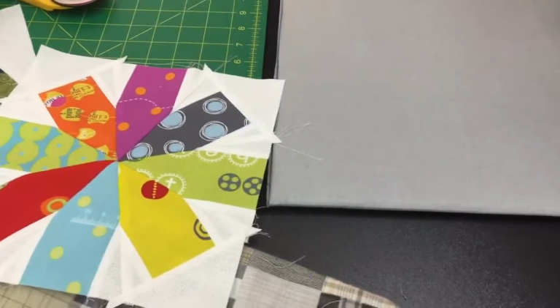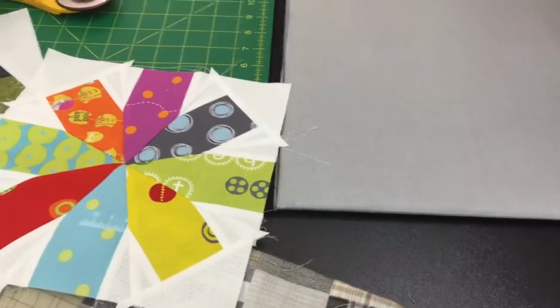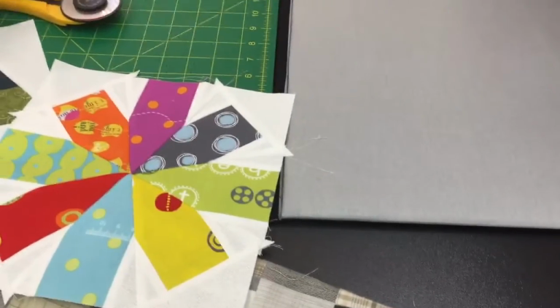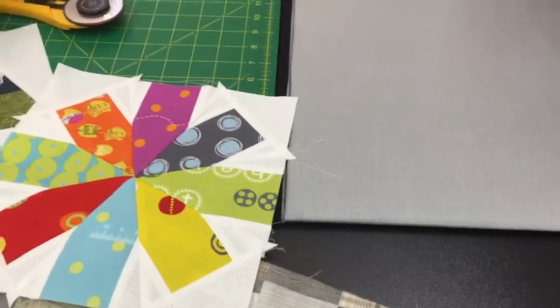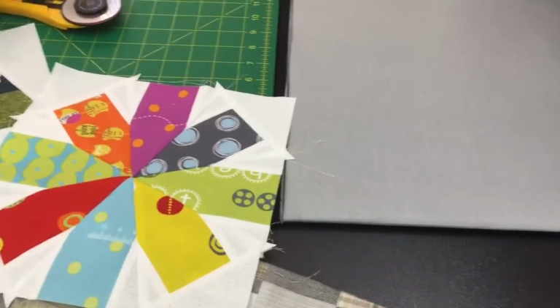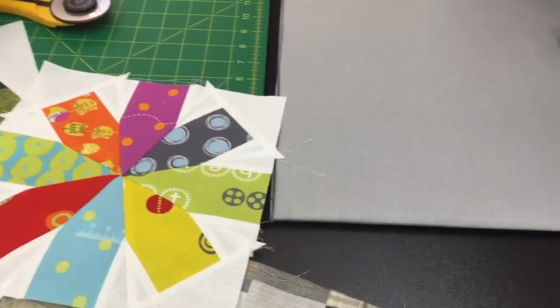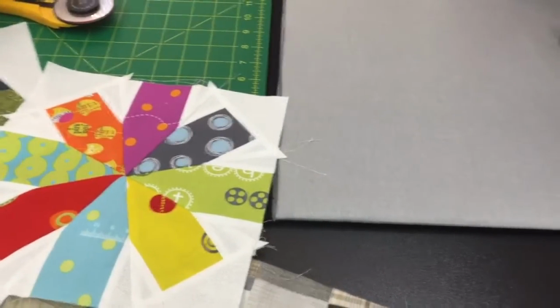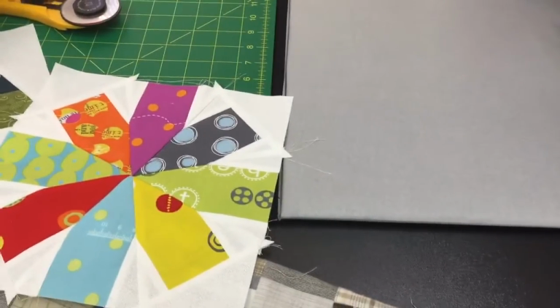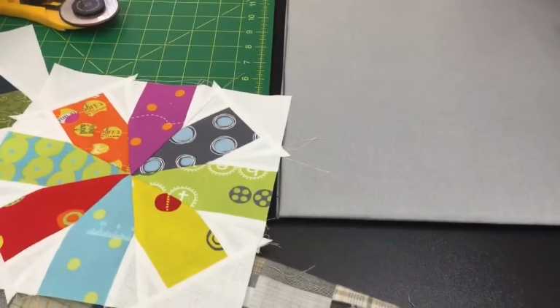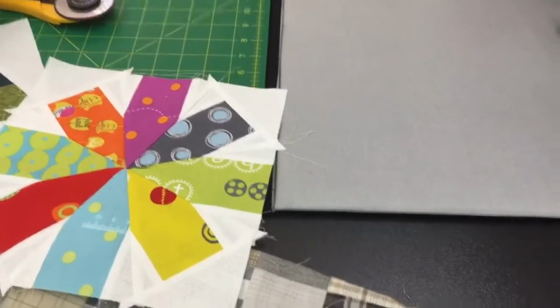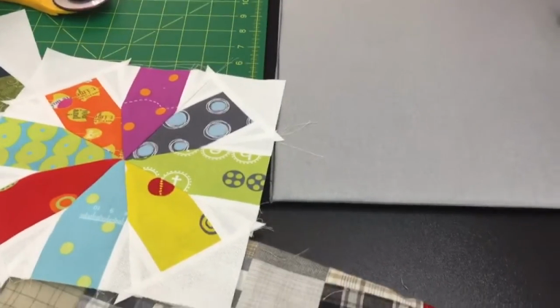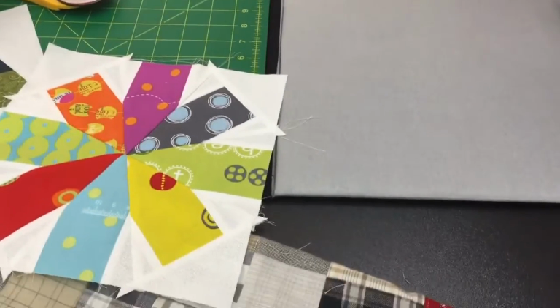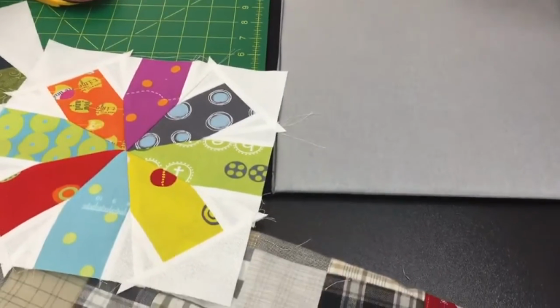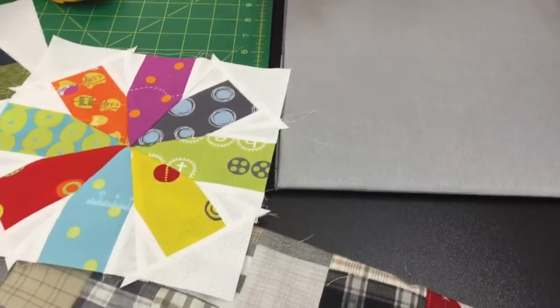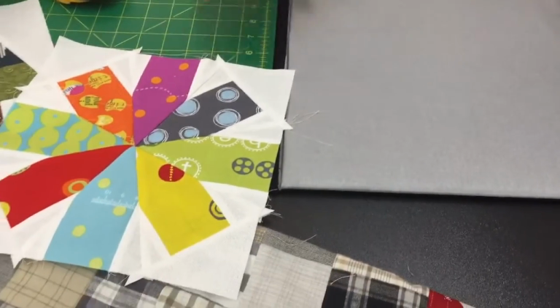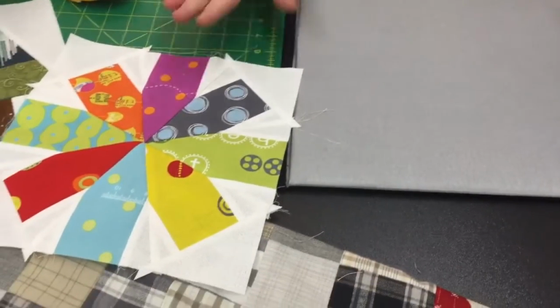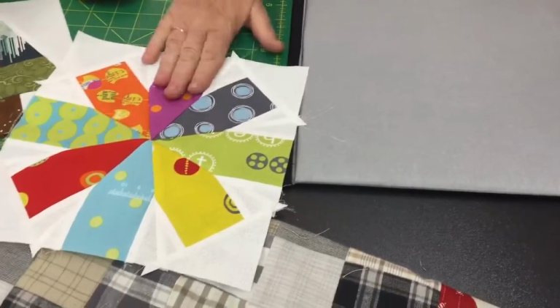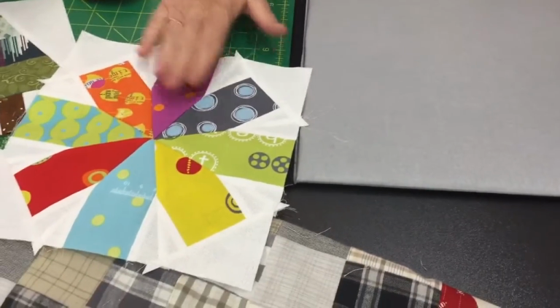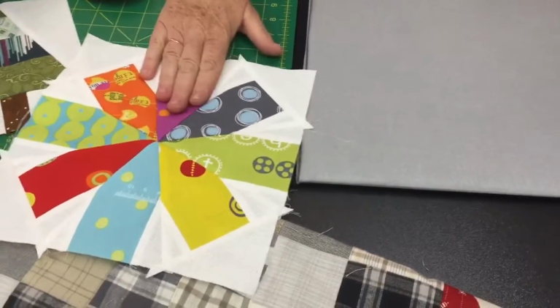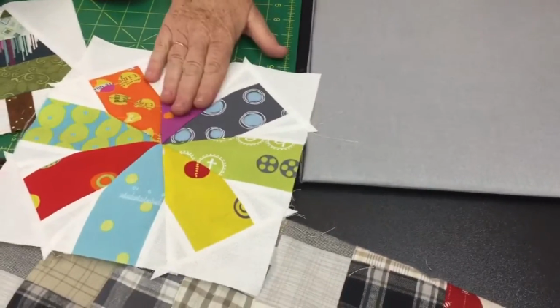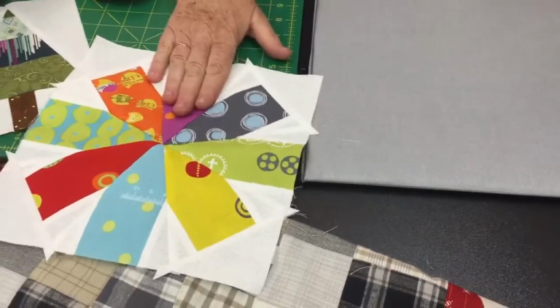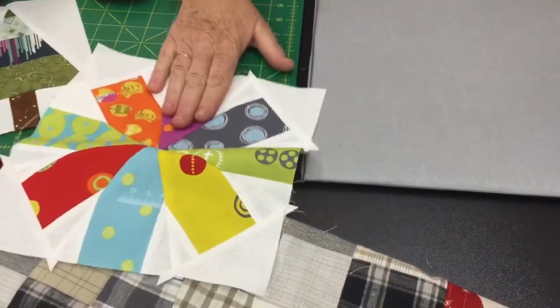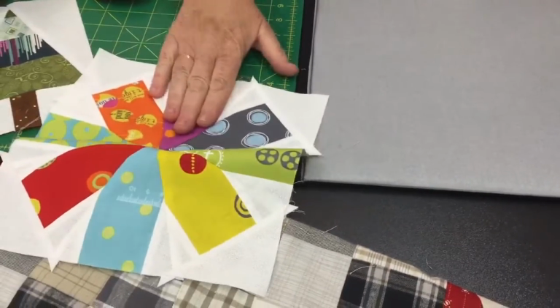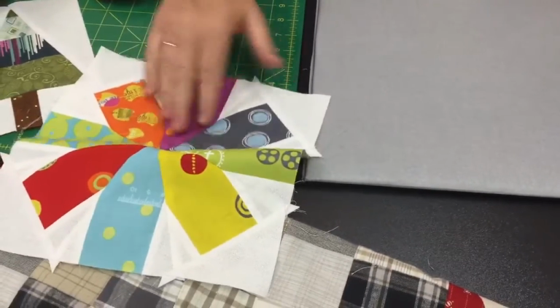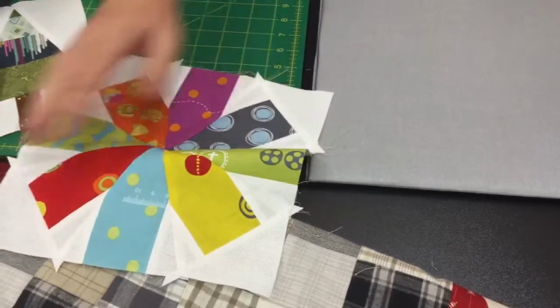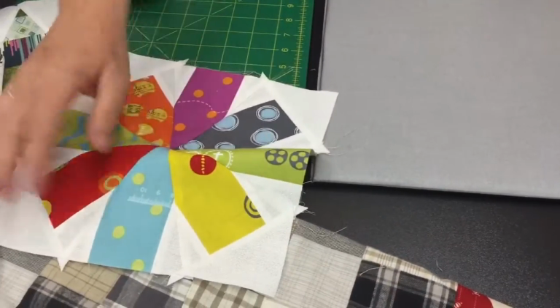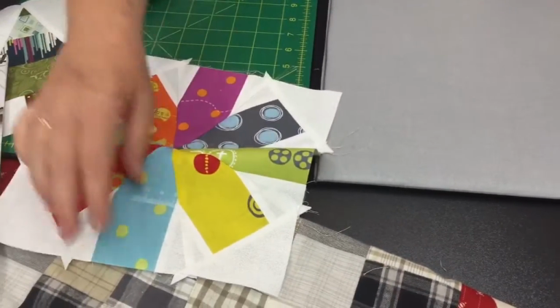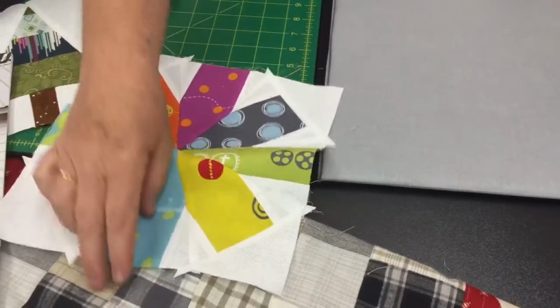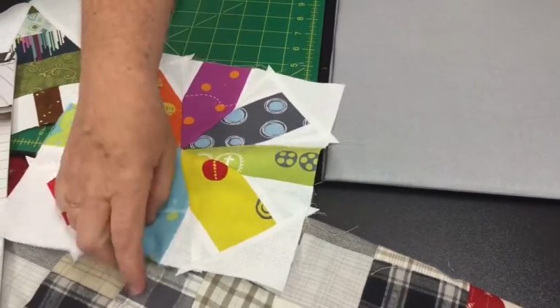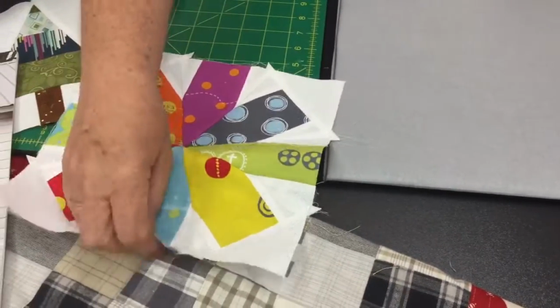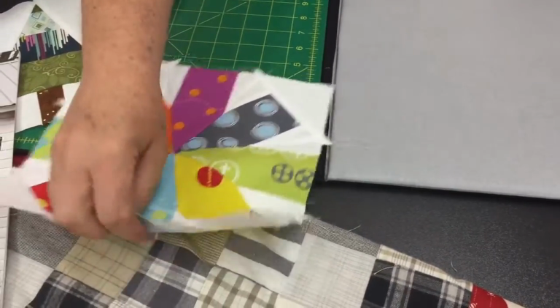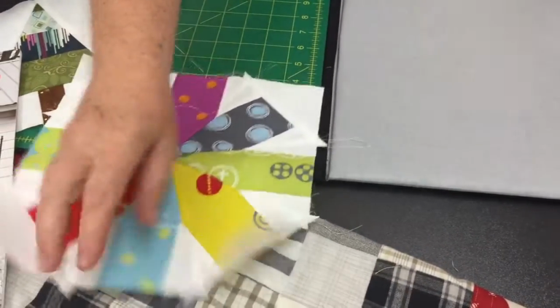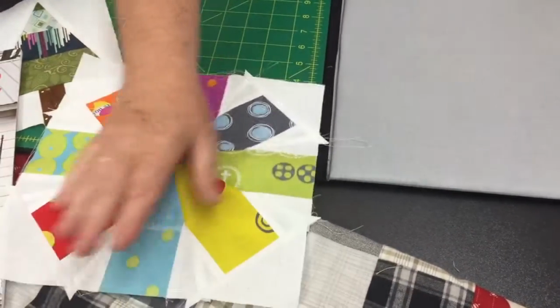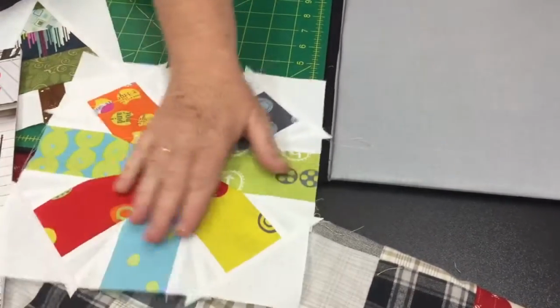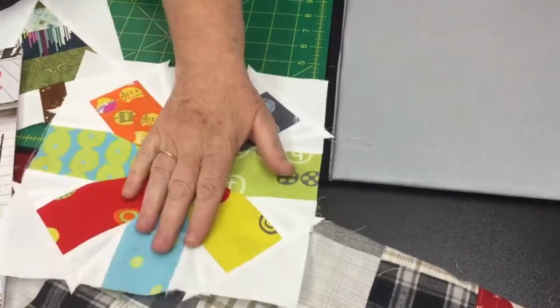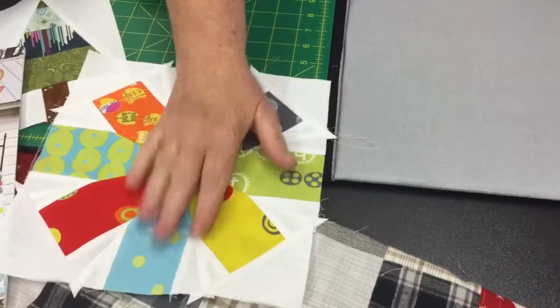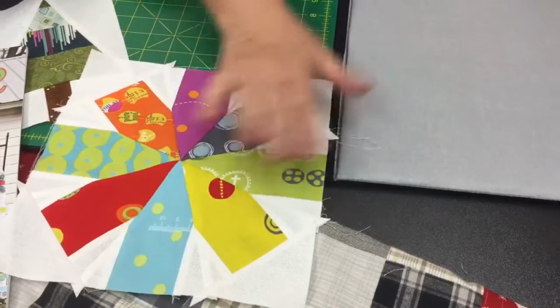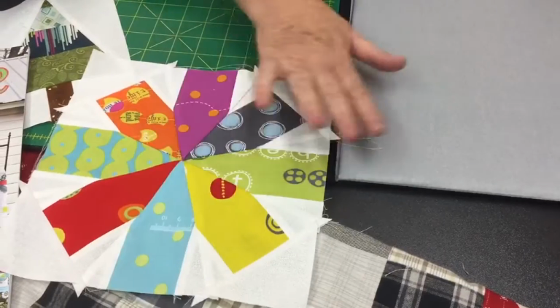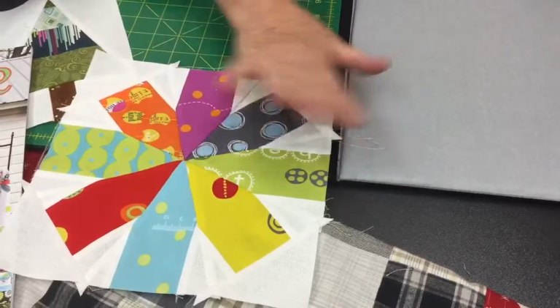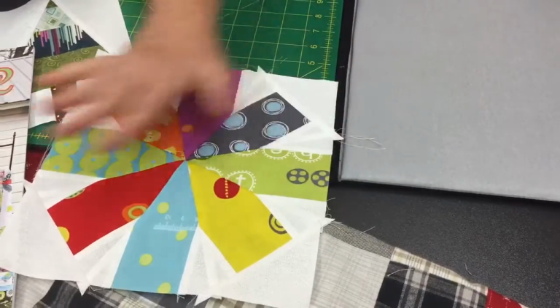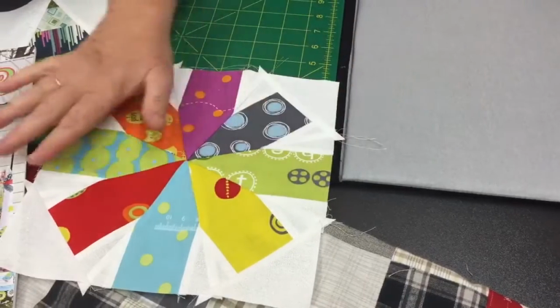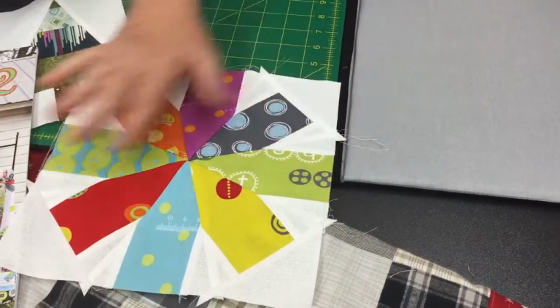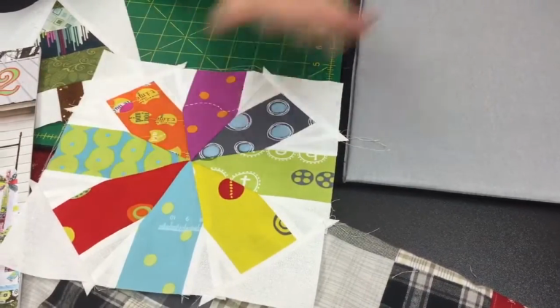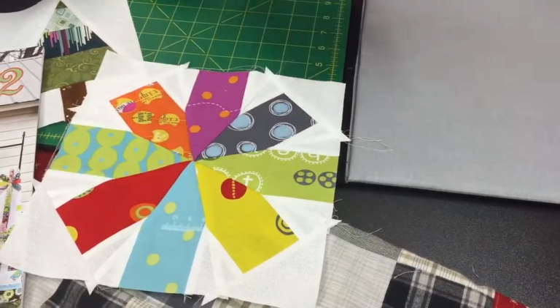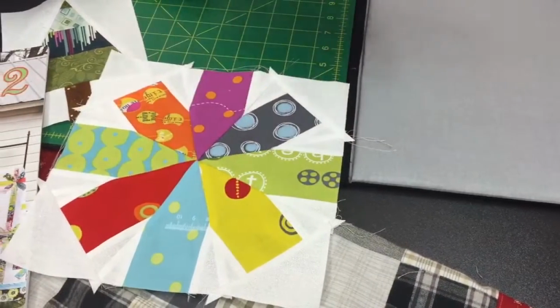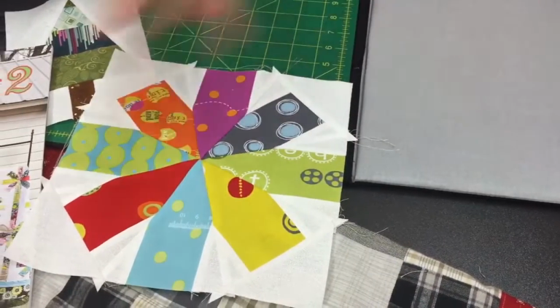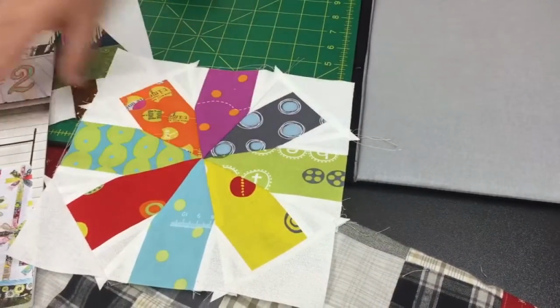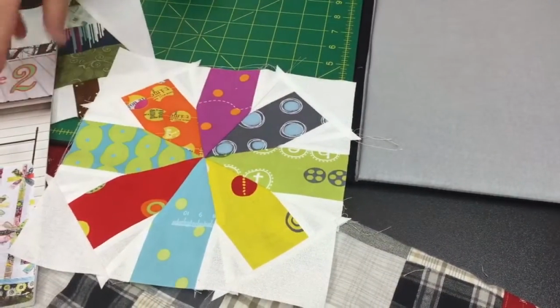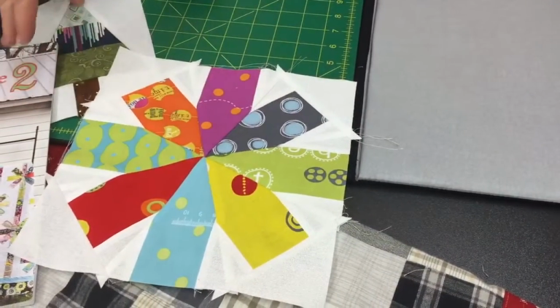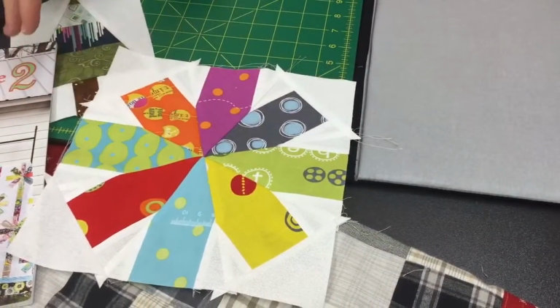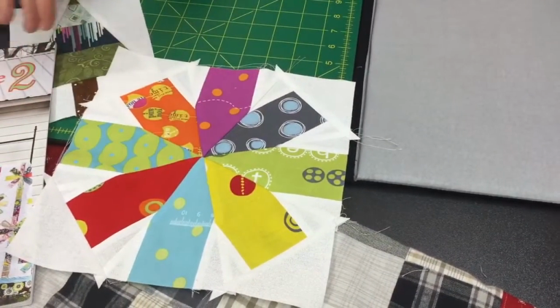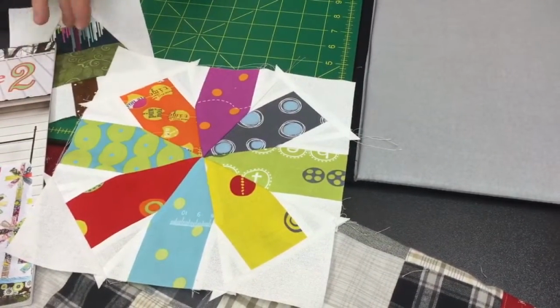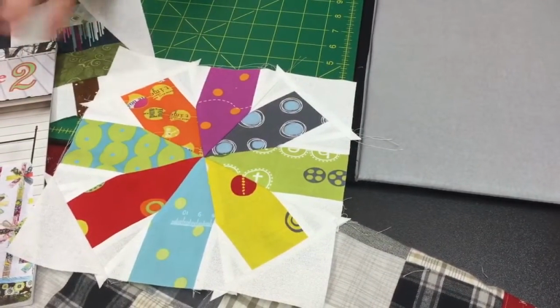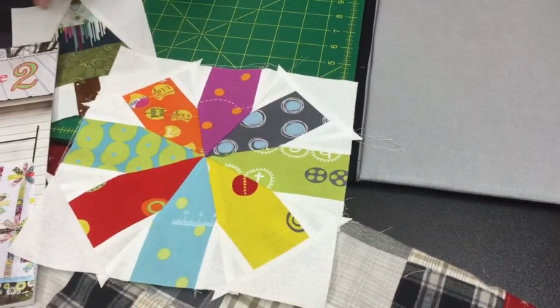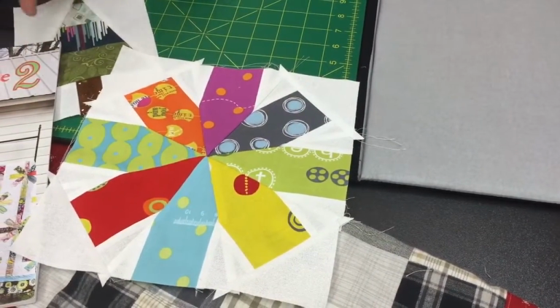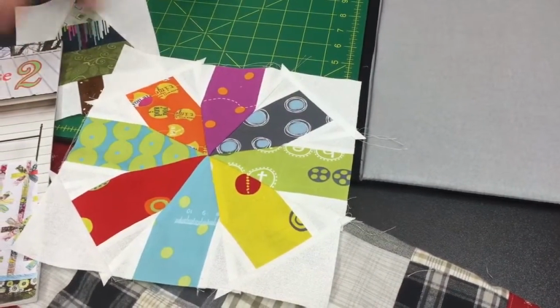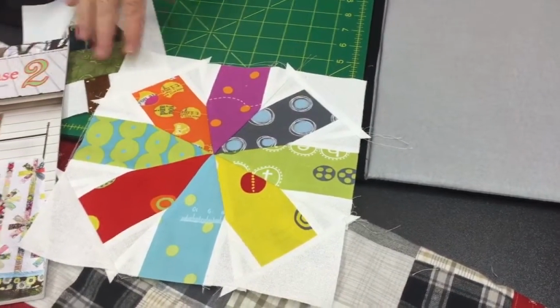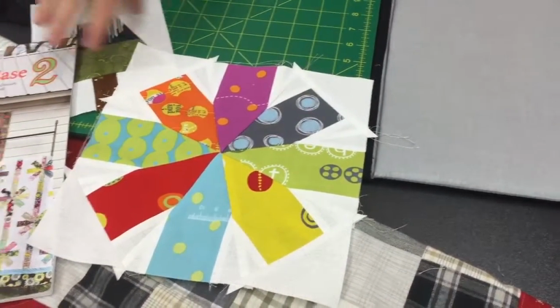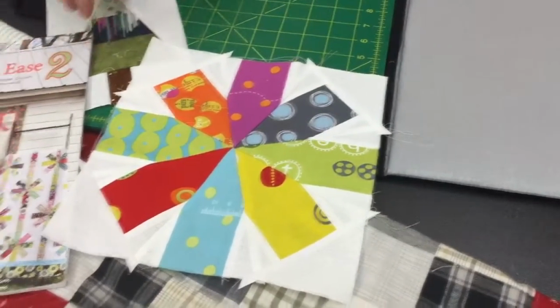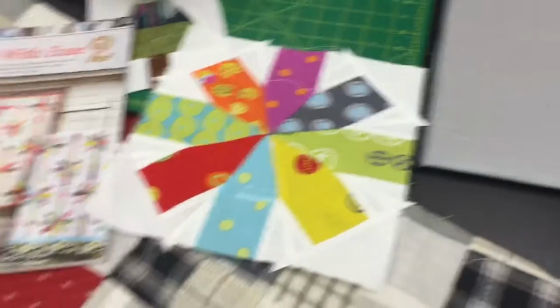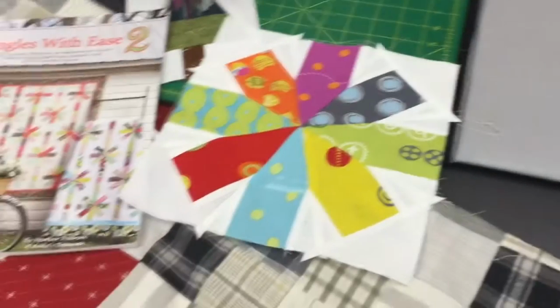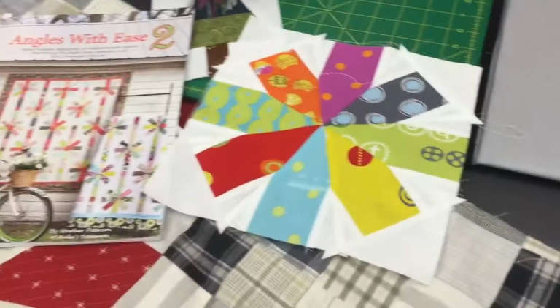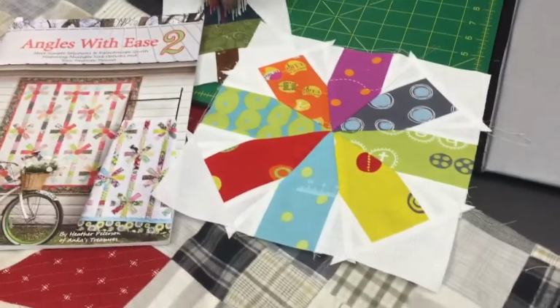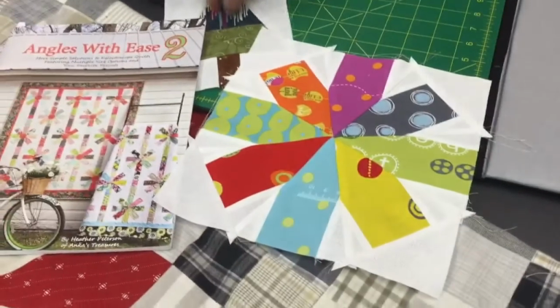So that was that one — nice and easy, cute, and fast. It wouldn't take you any time at all. You could make pillows, table runners, all kinds of stuff from this.